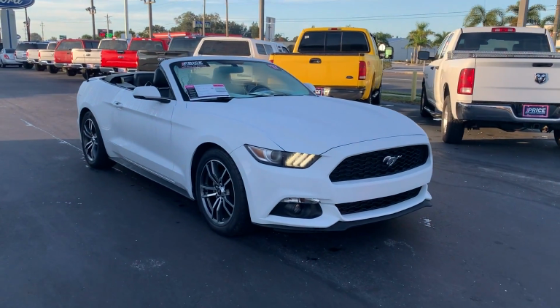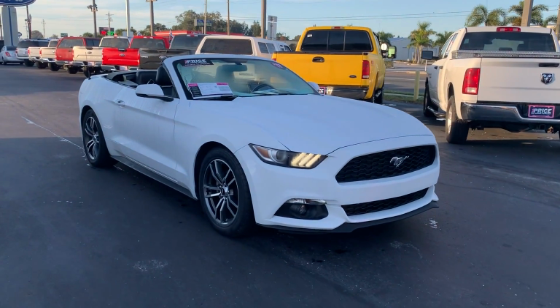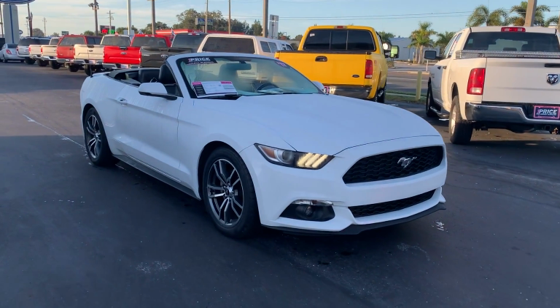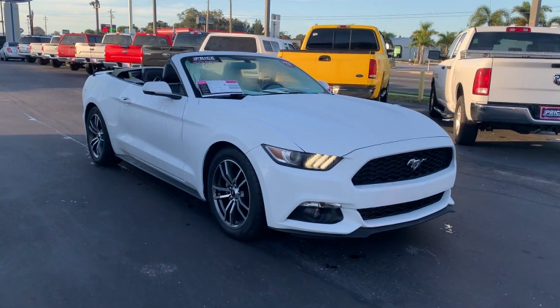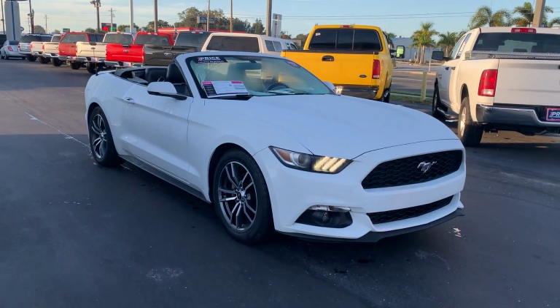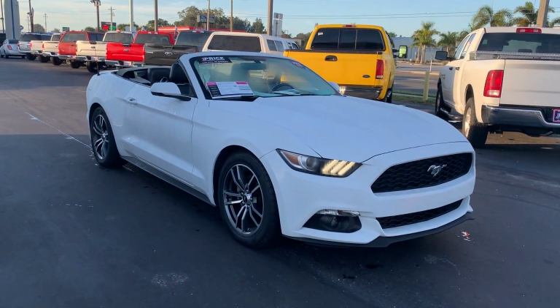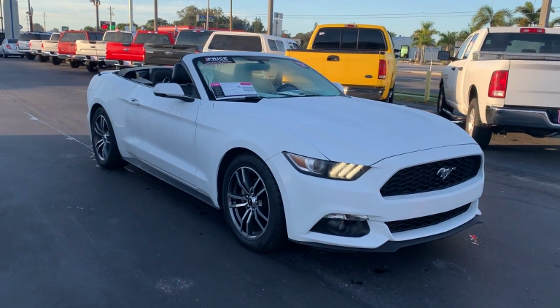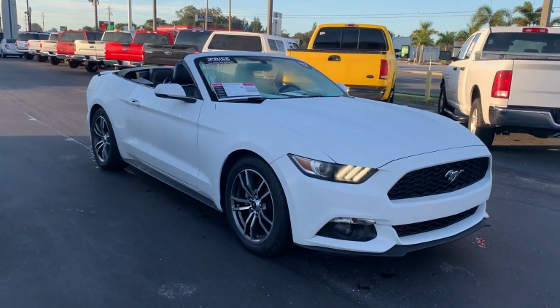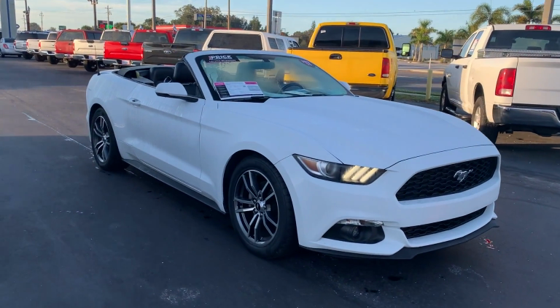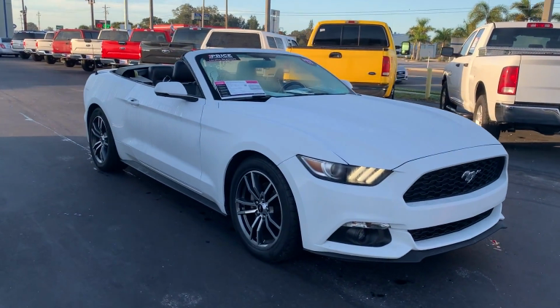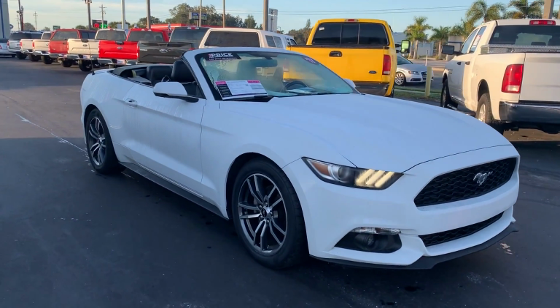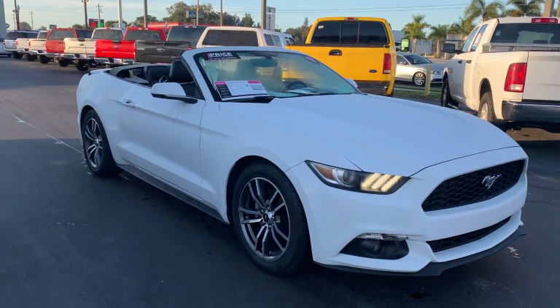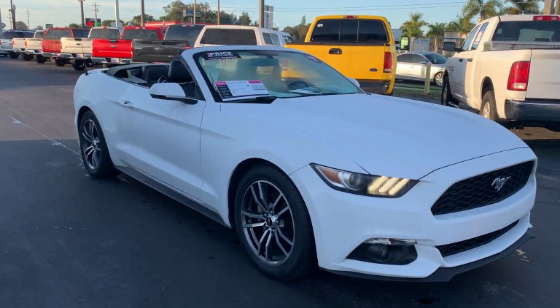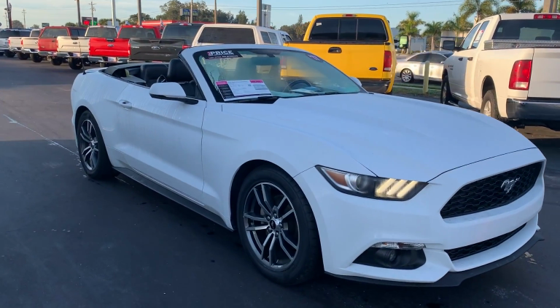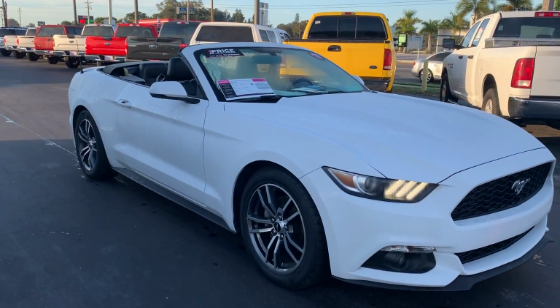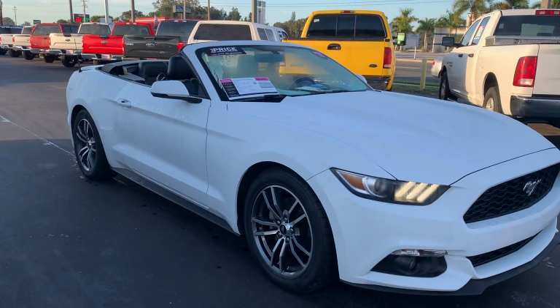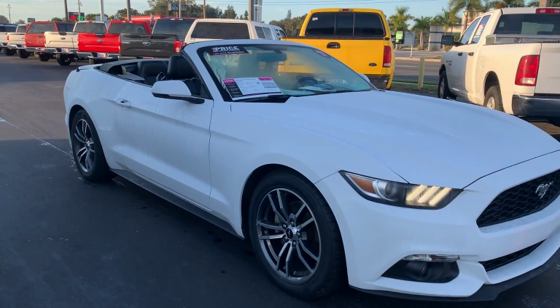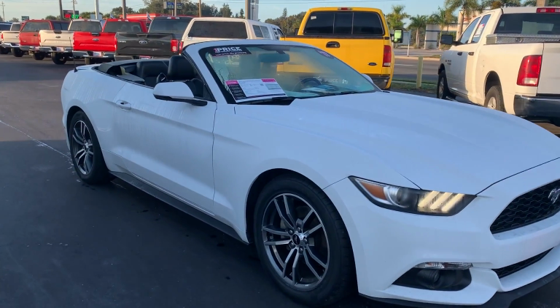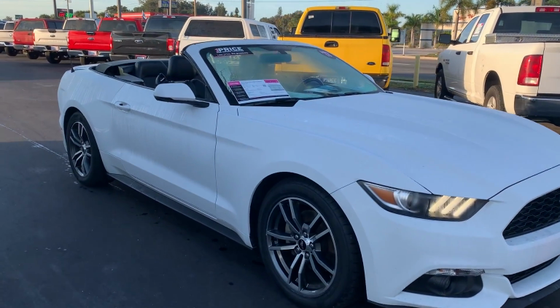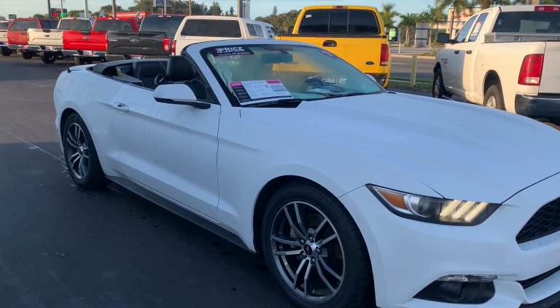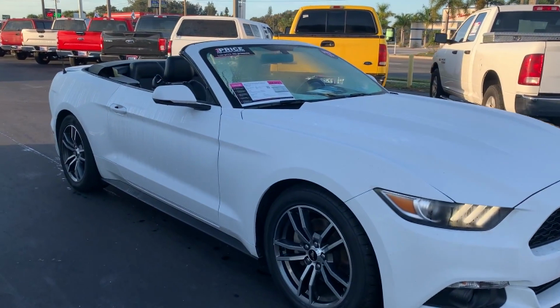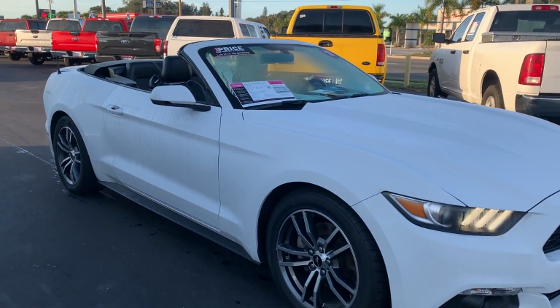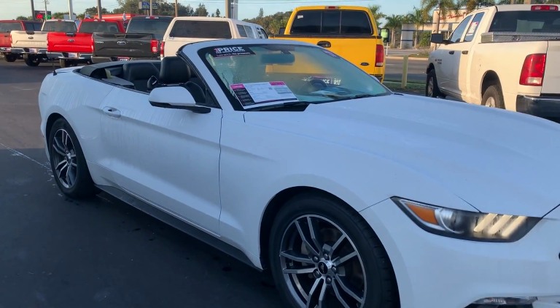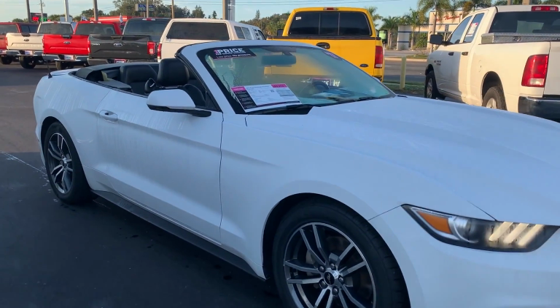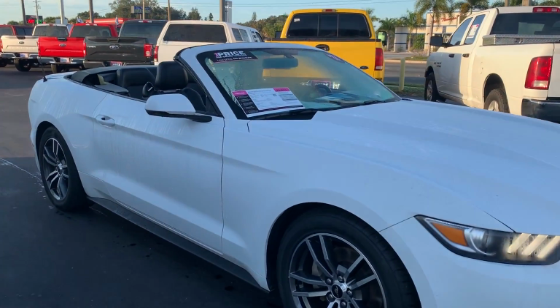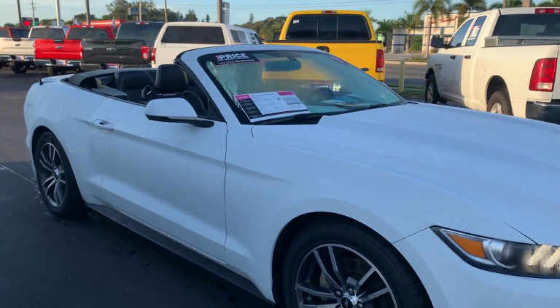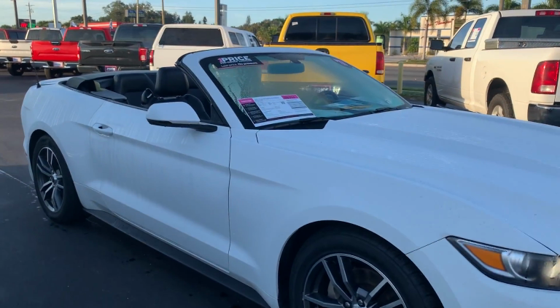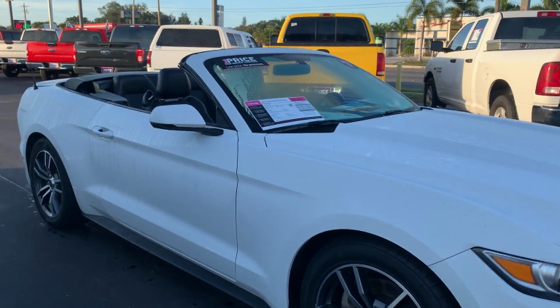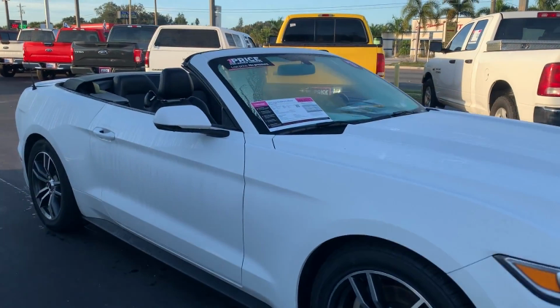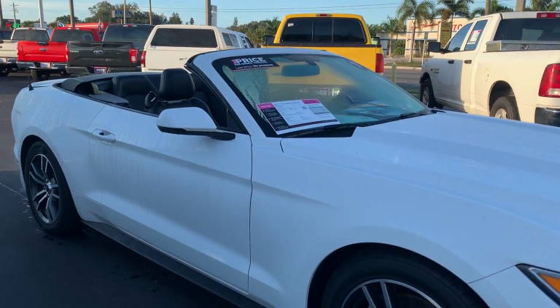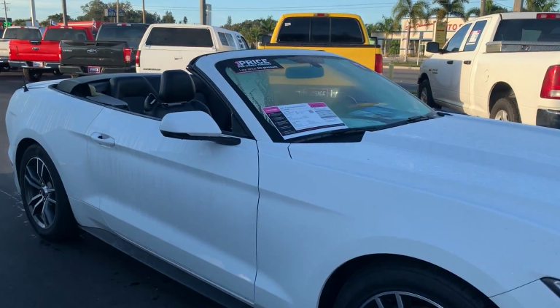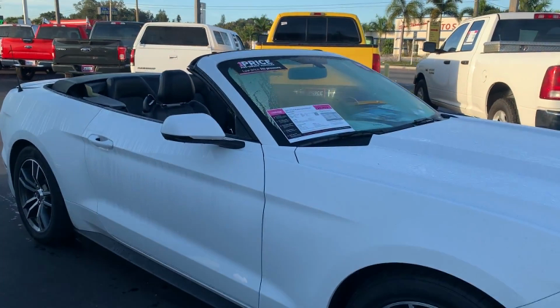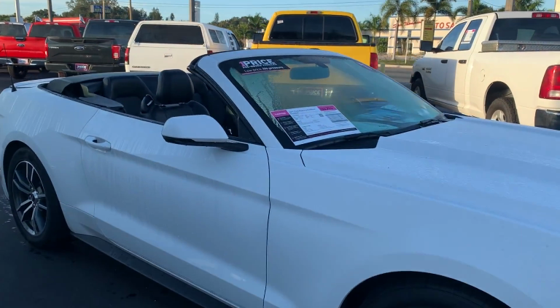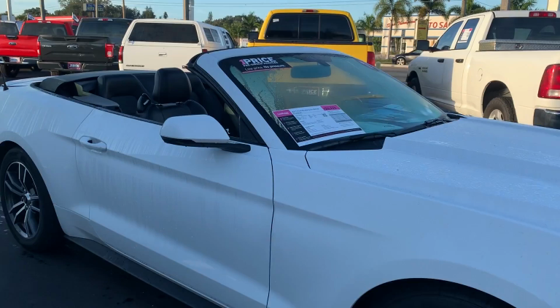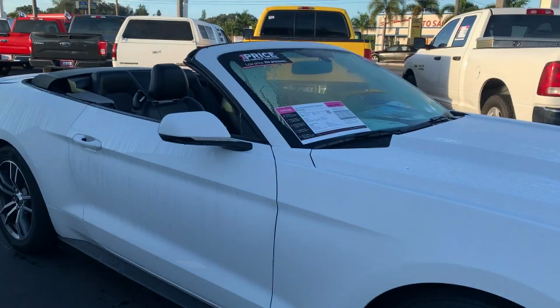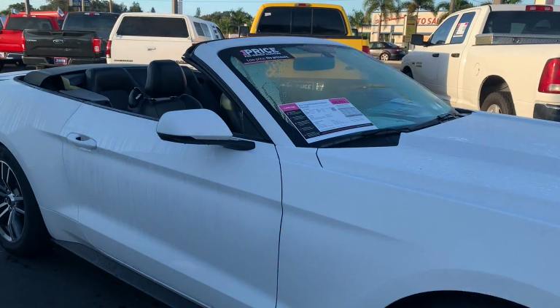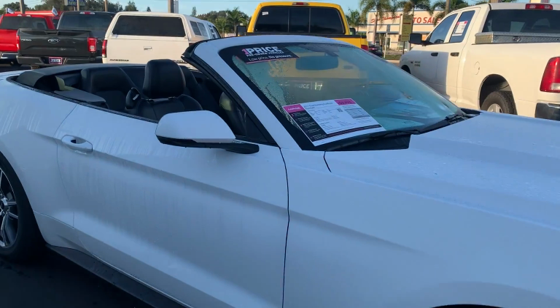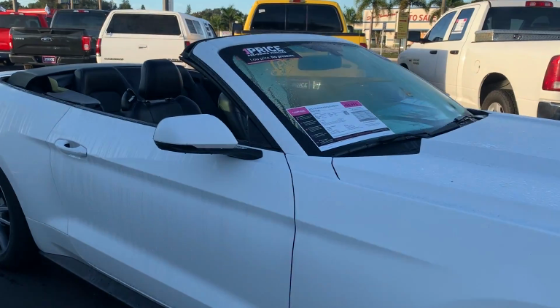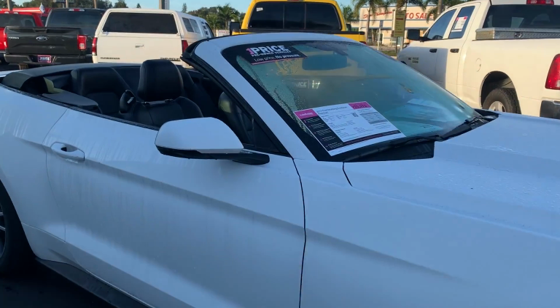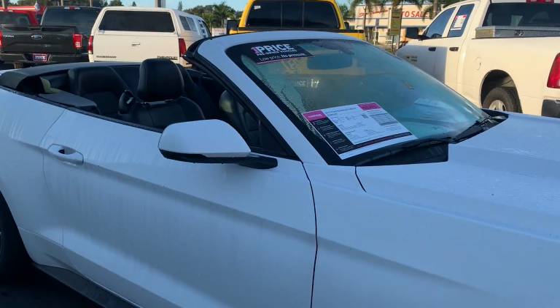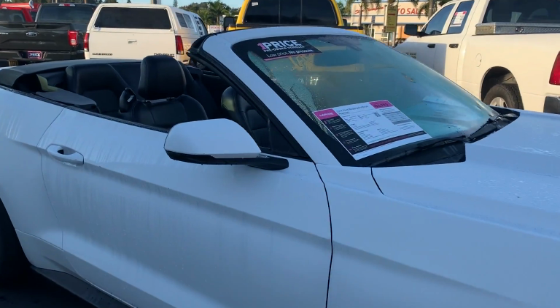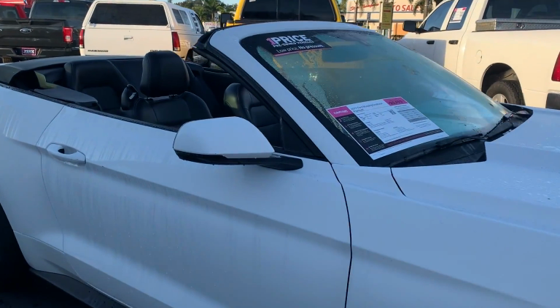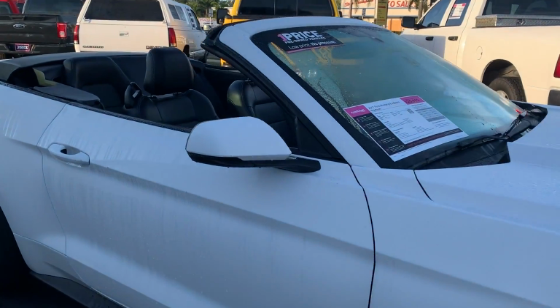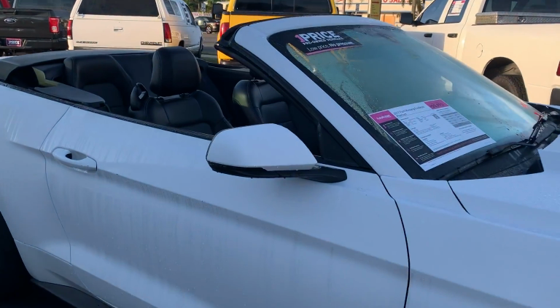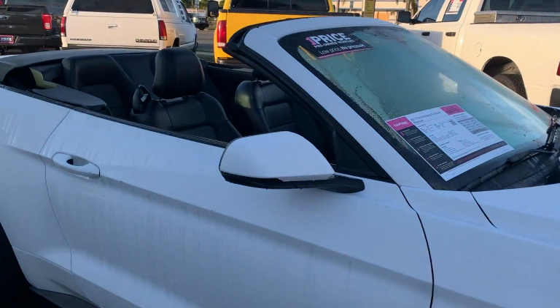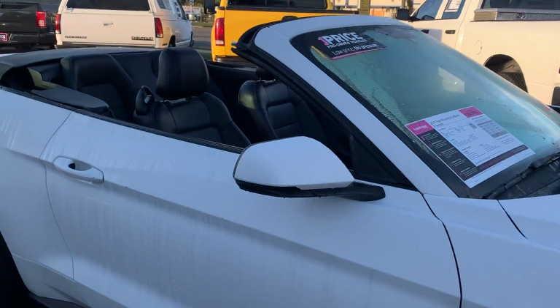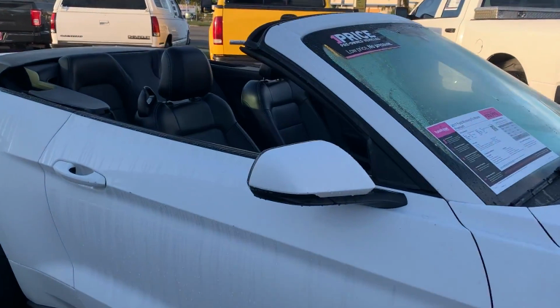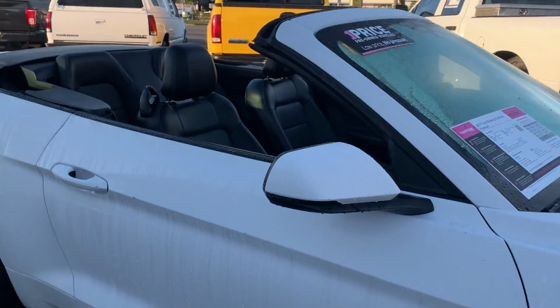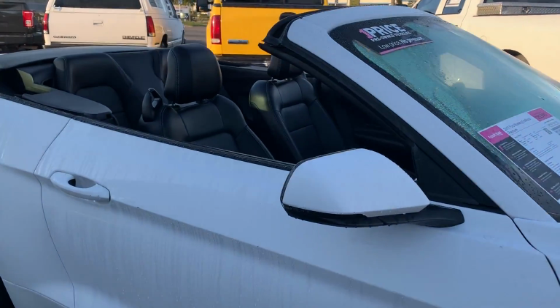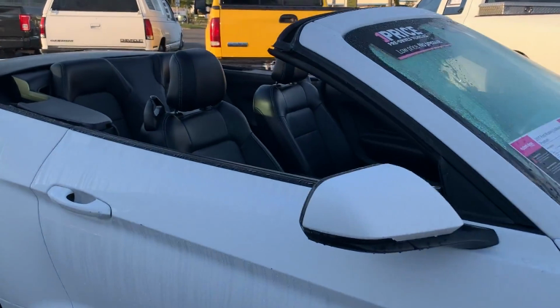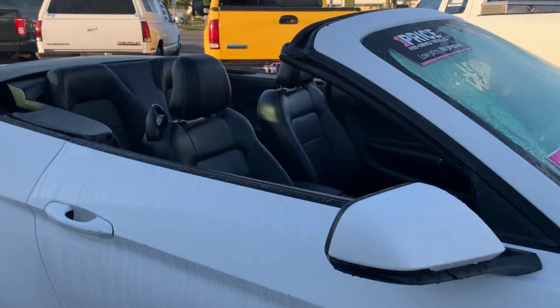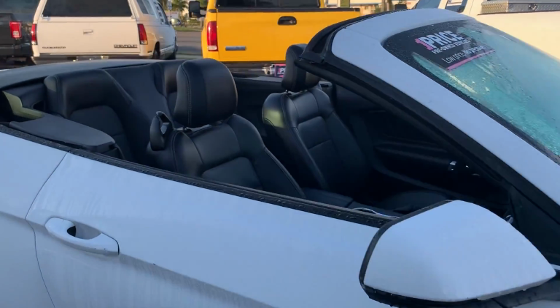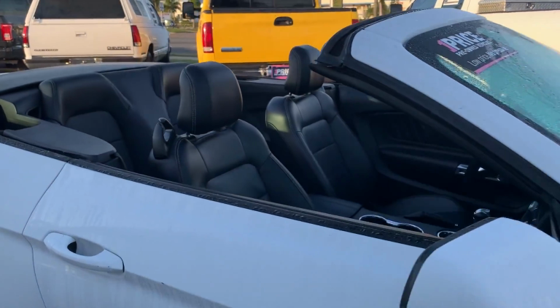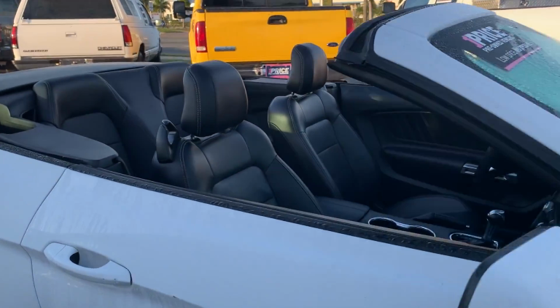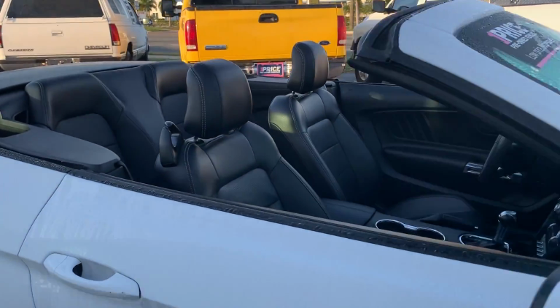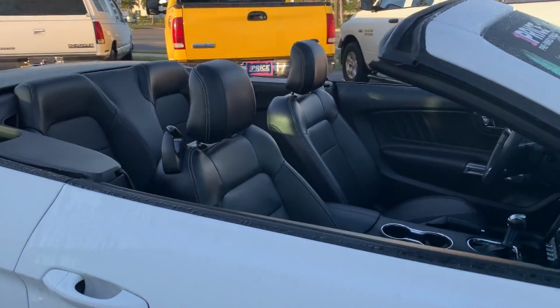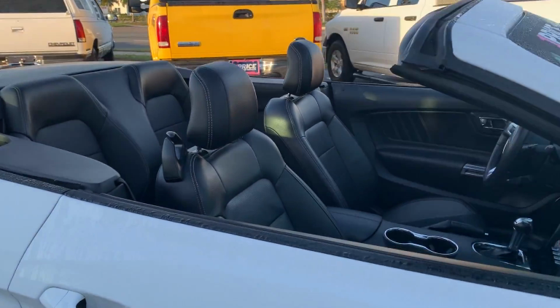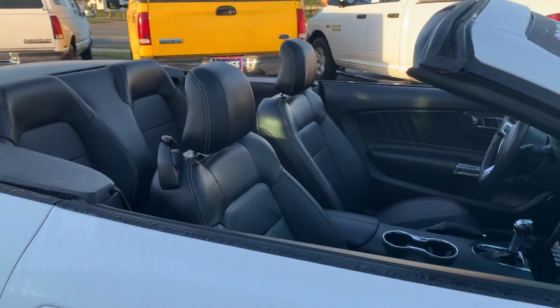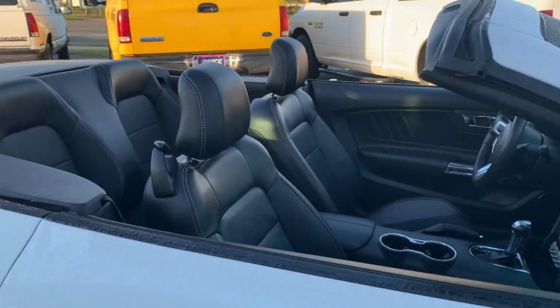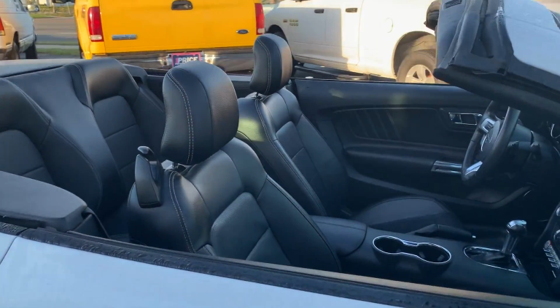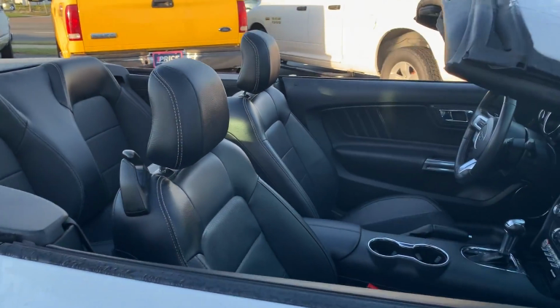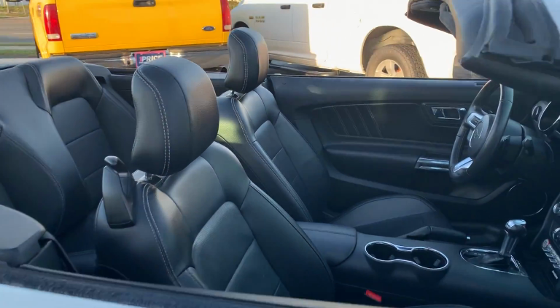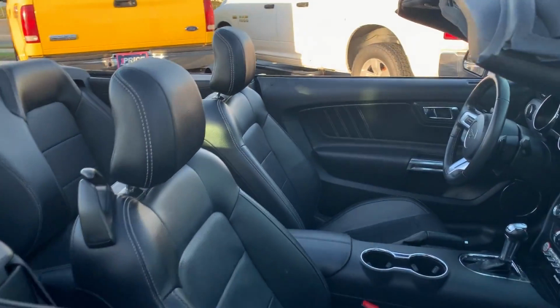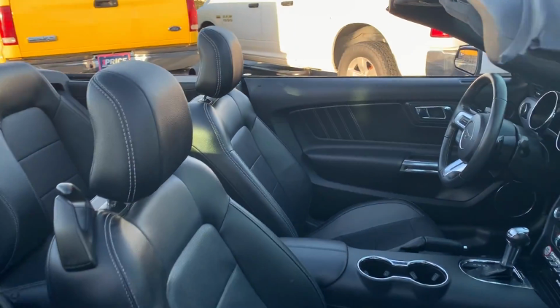This is a 2017 Ford Mustang Convertible, white over black leather interior.